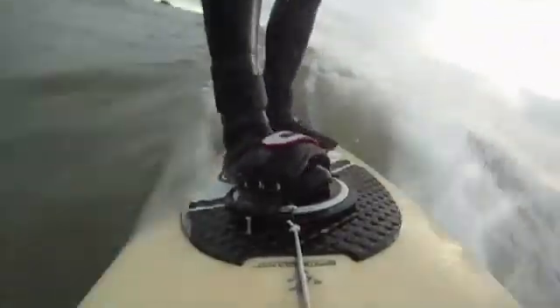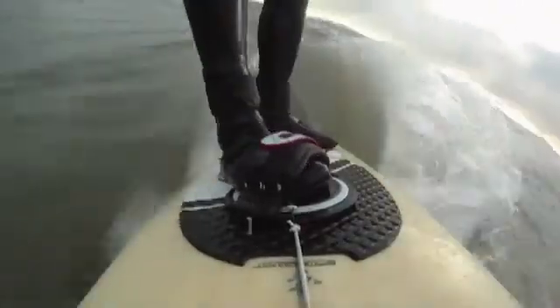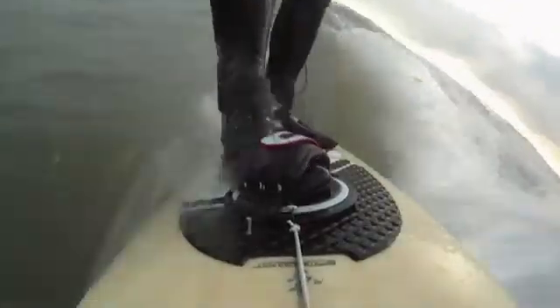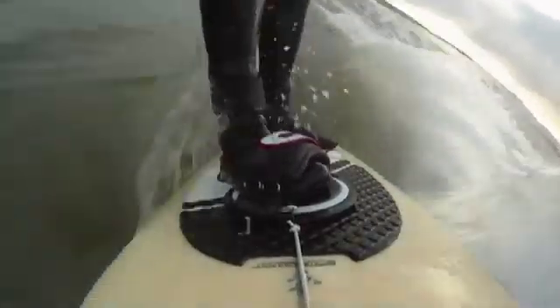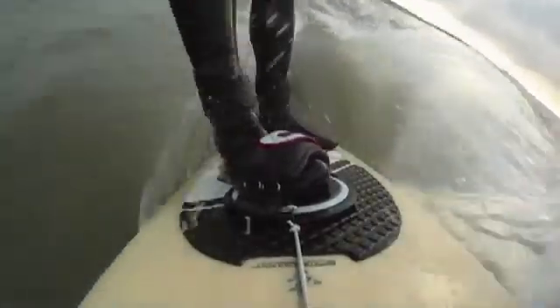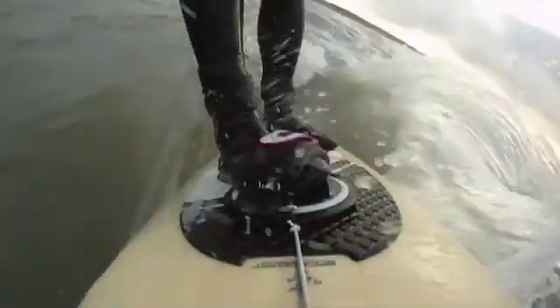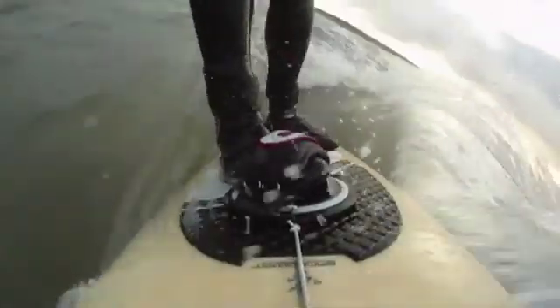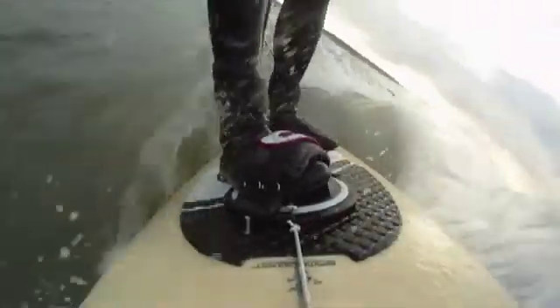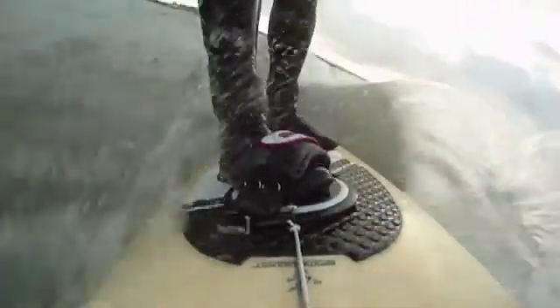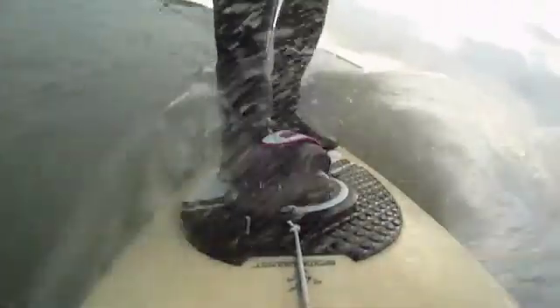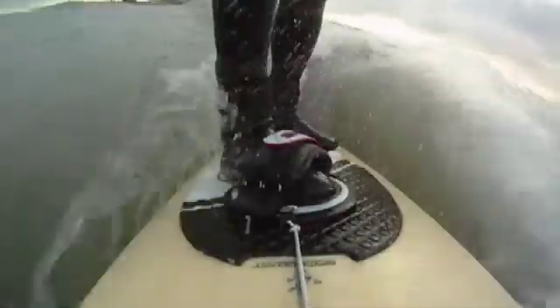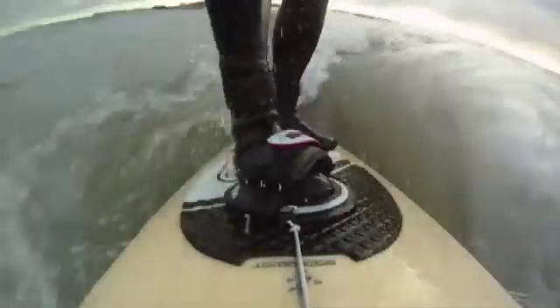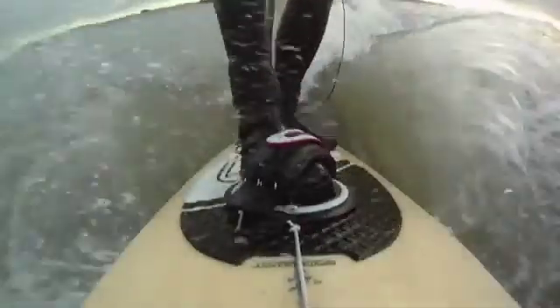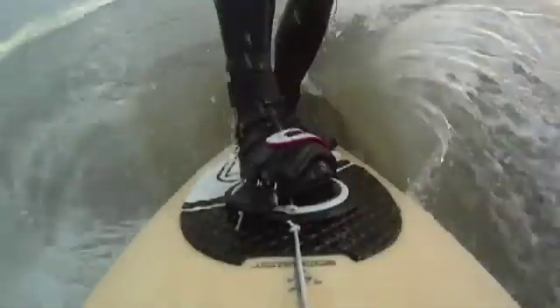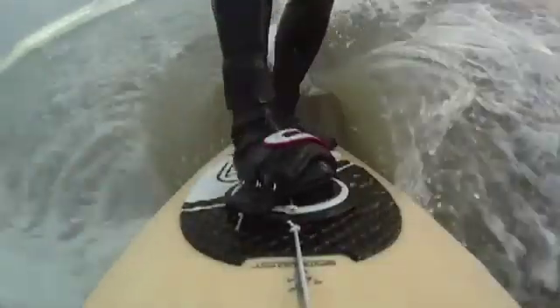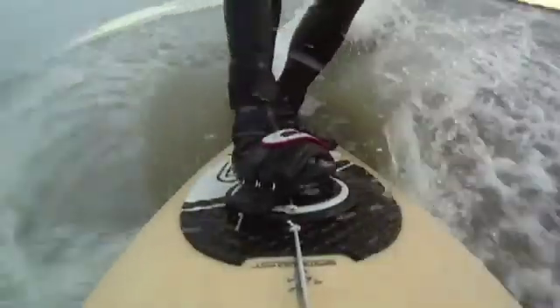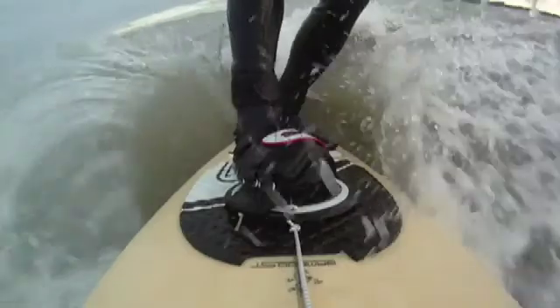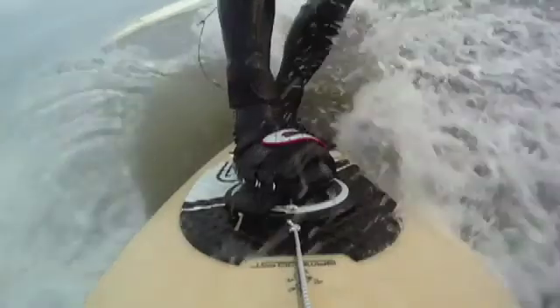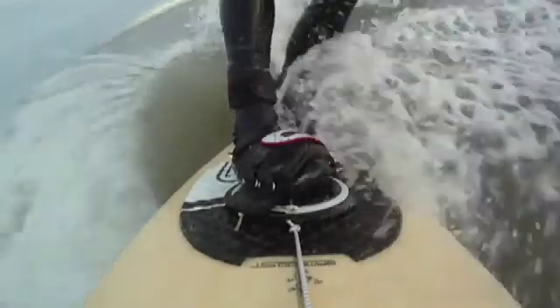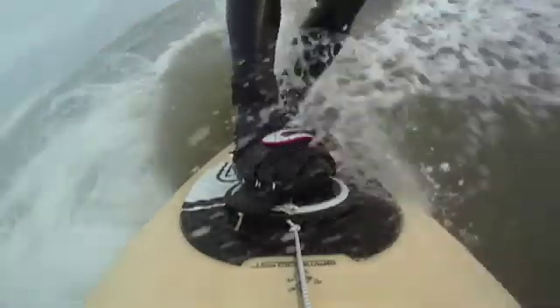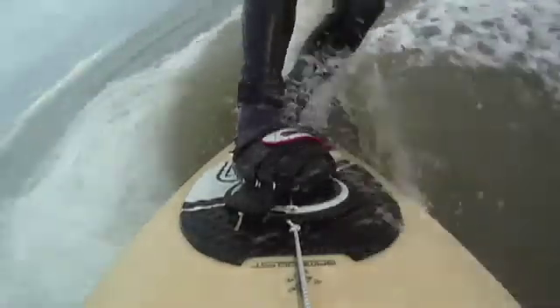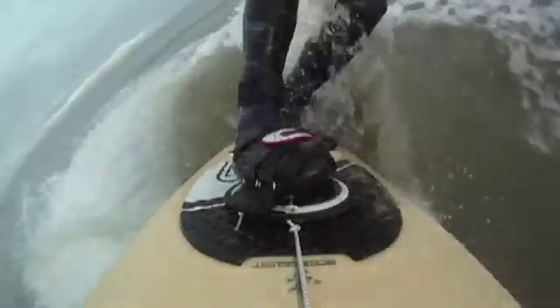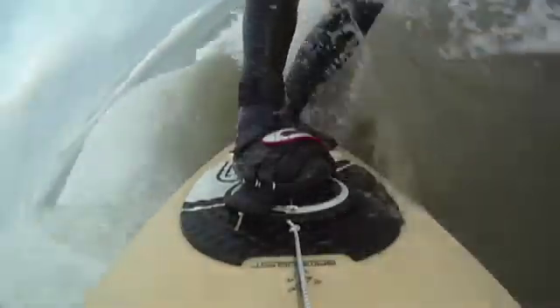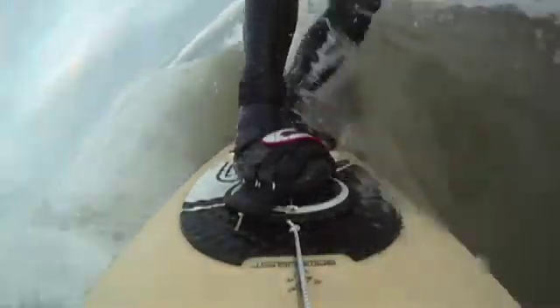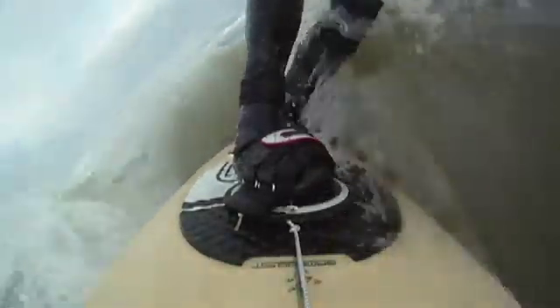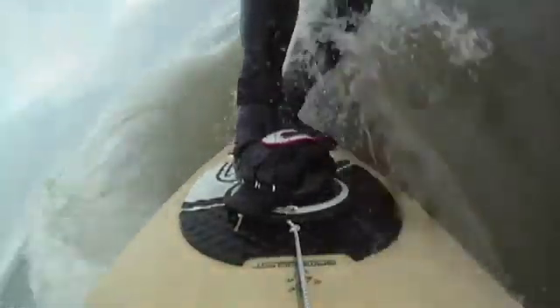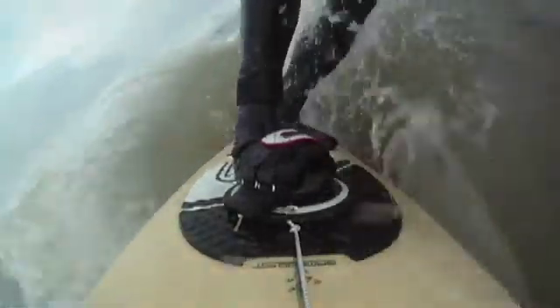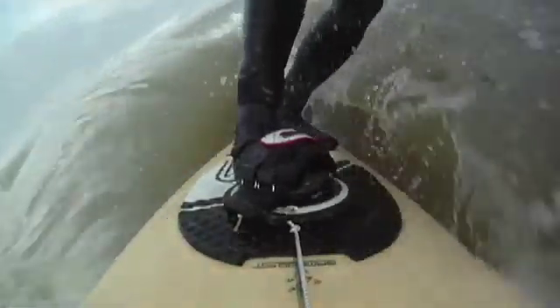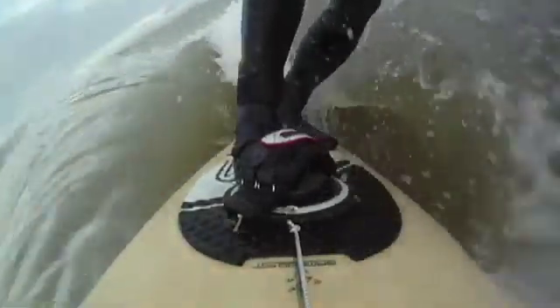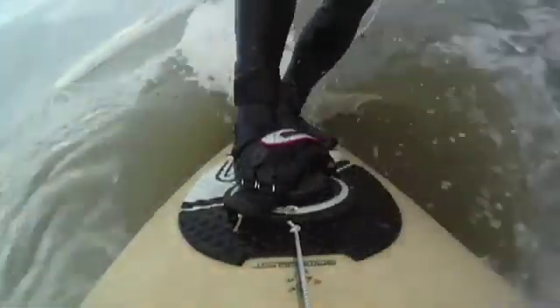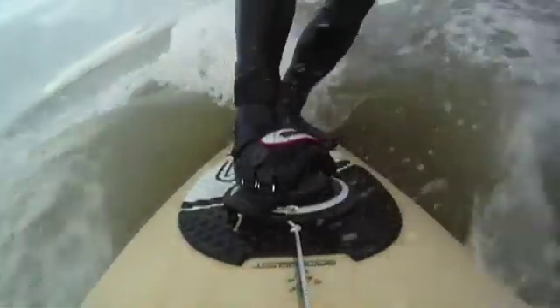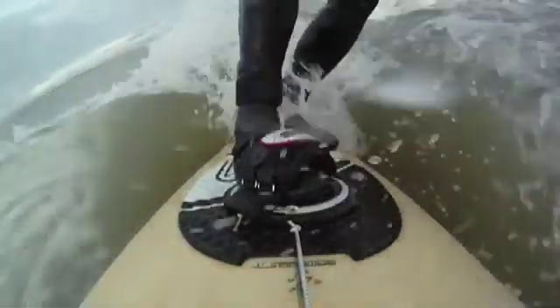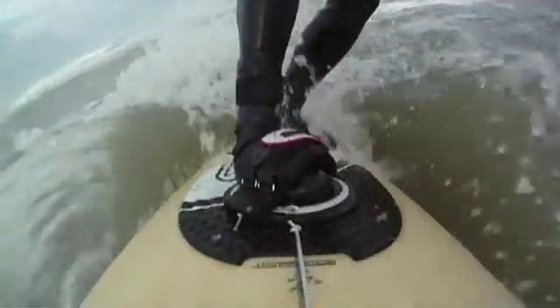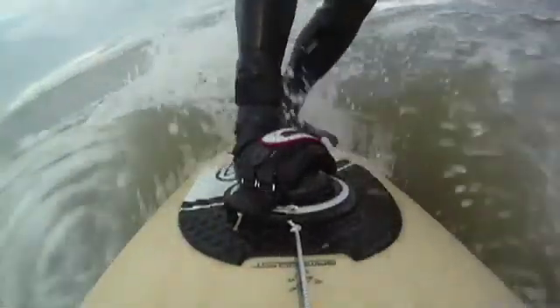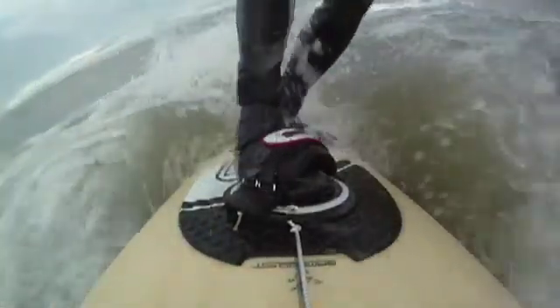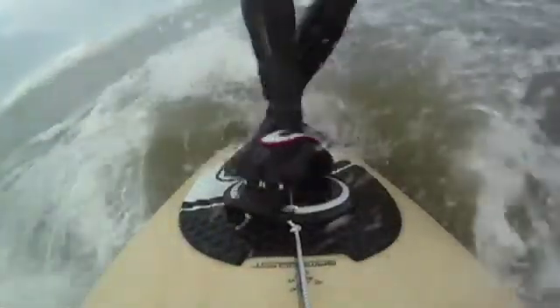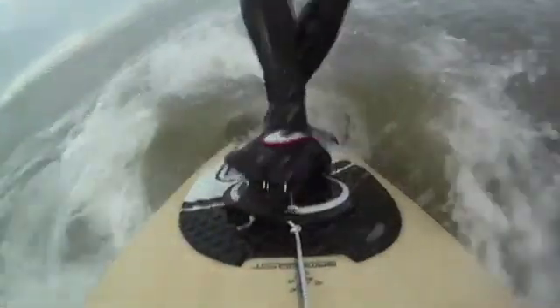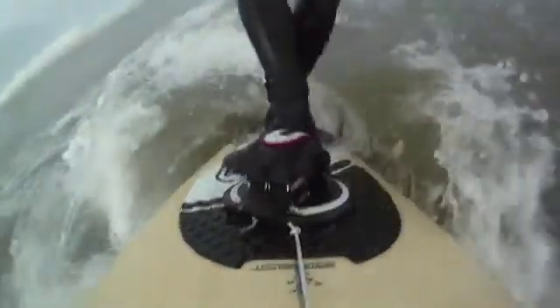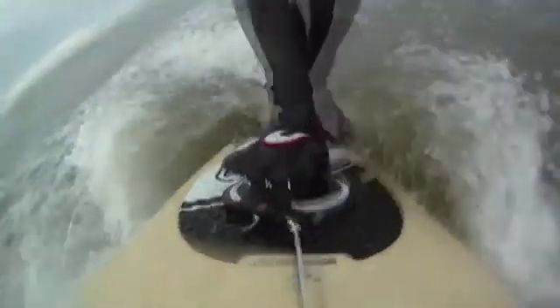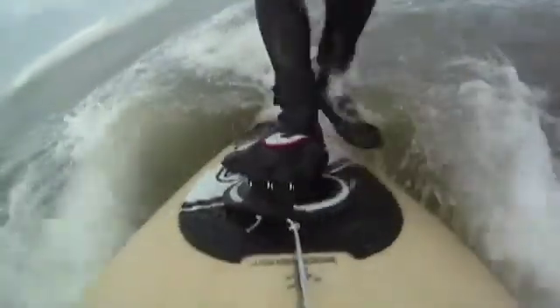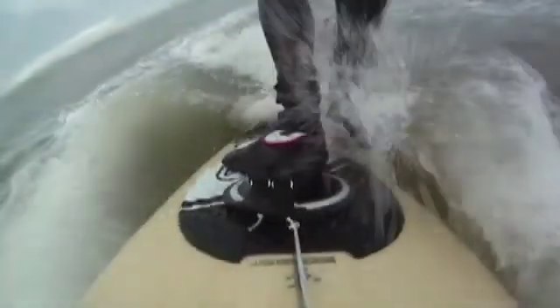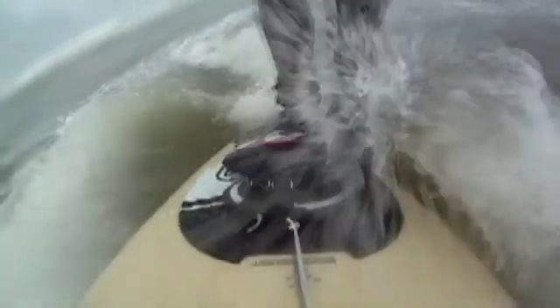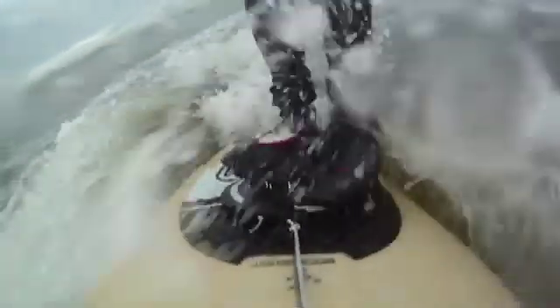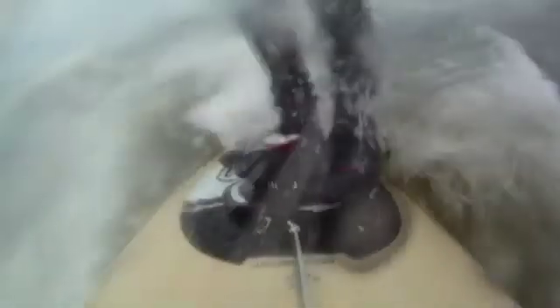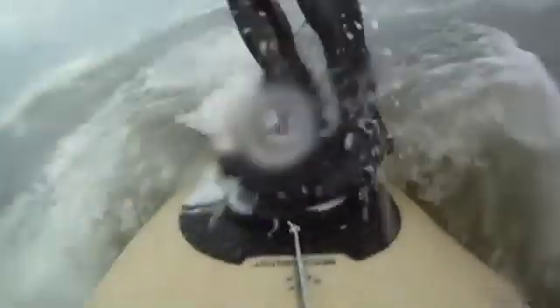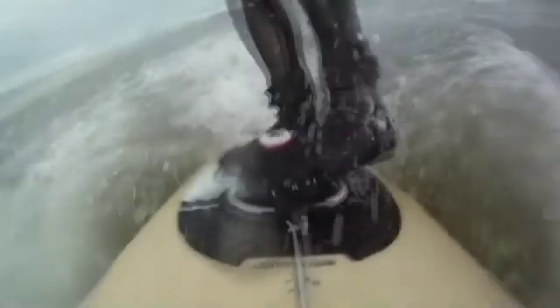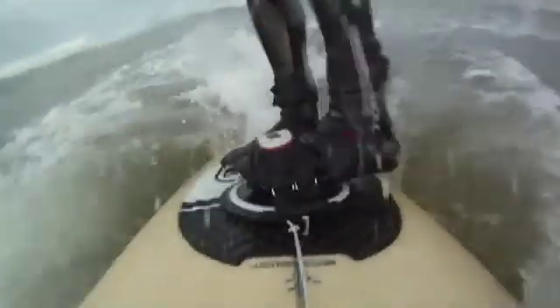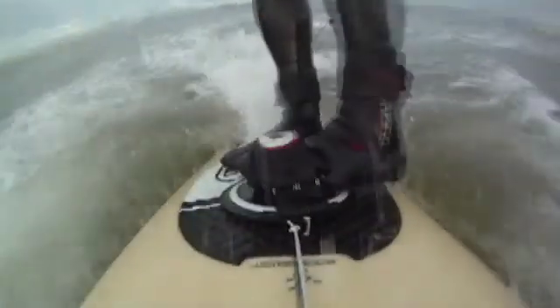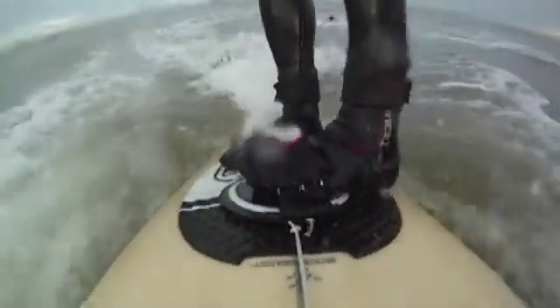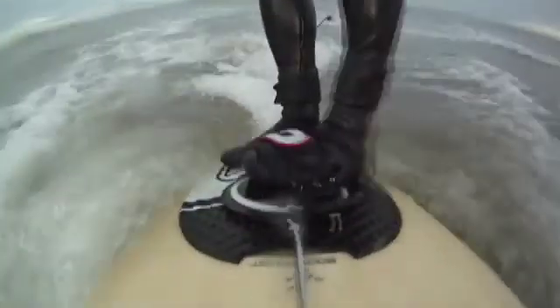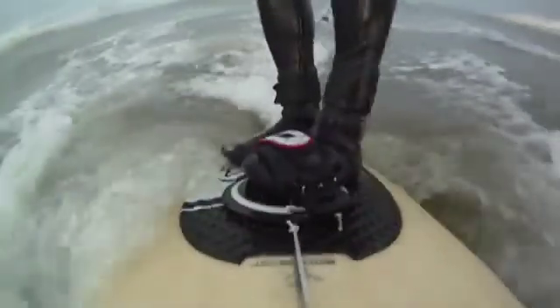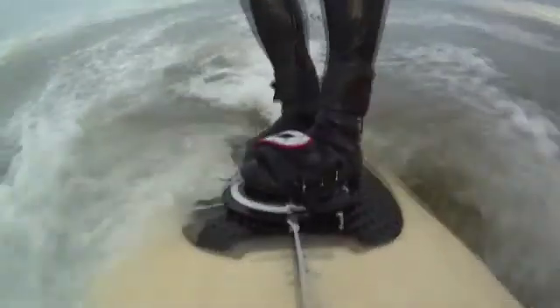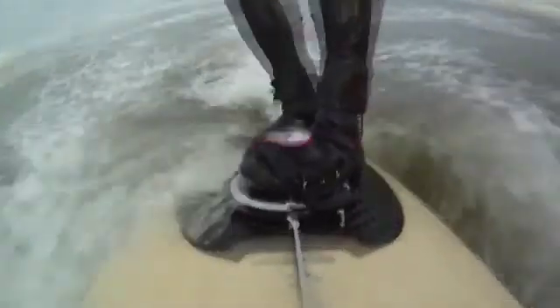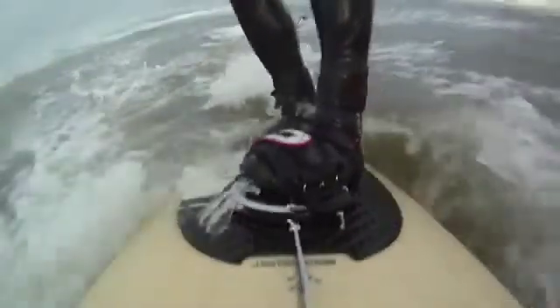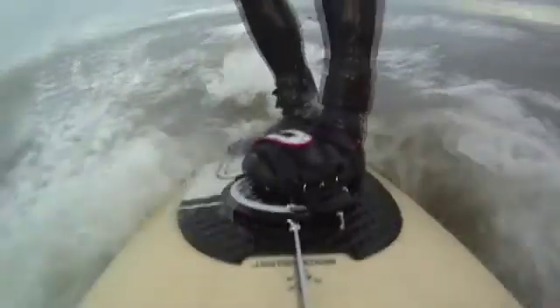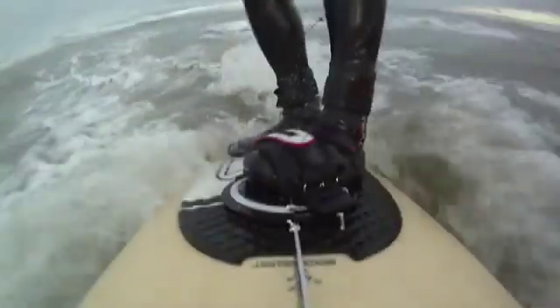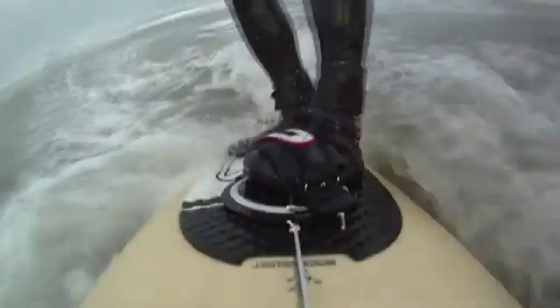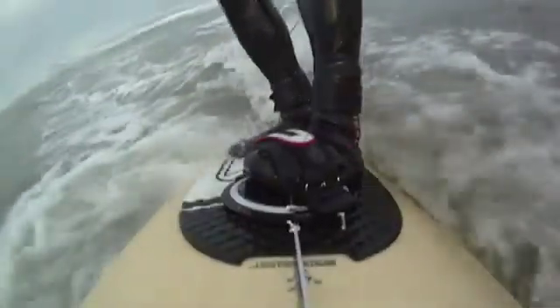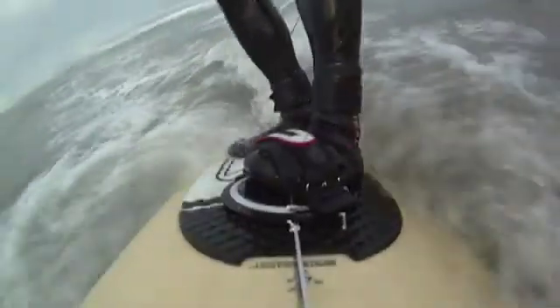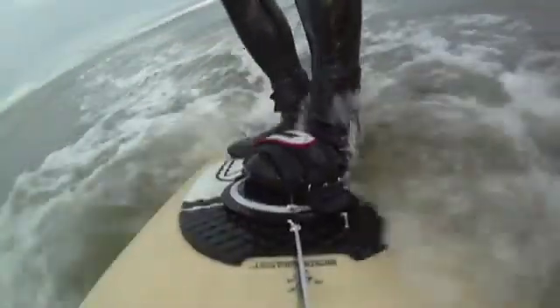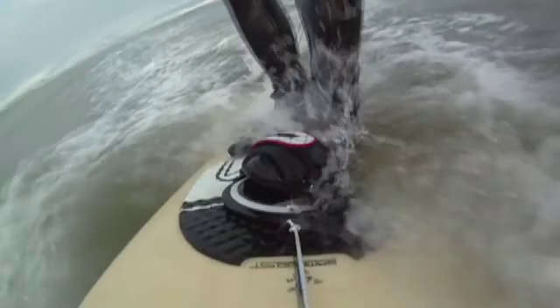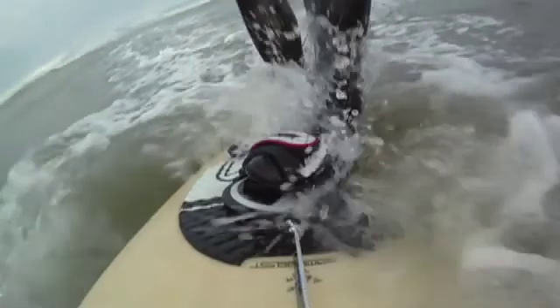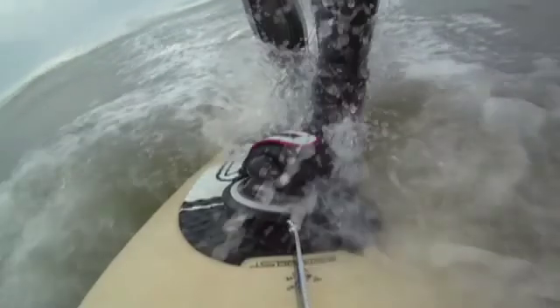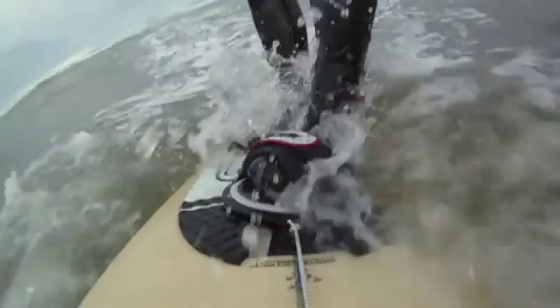See this fast jibe on my directional wave board. I'm hitting the strap from the side and slide fast into a locked position.